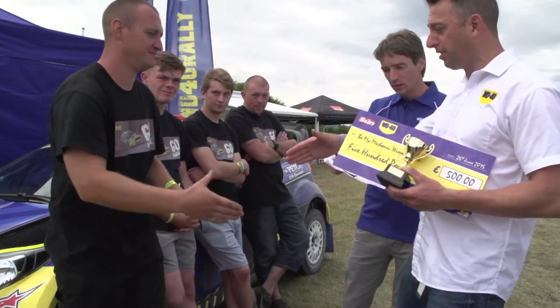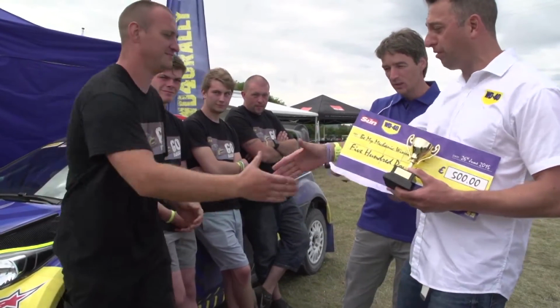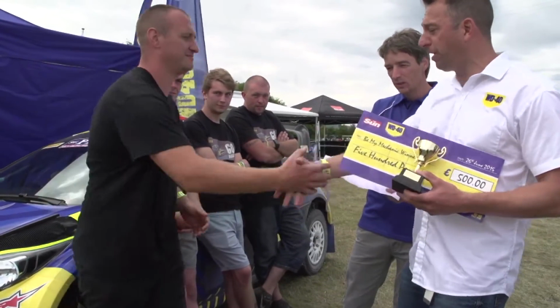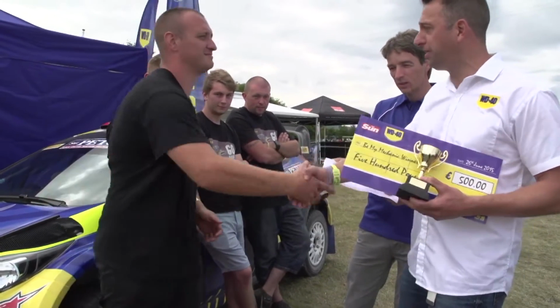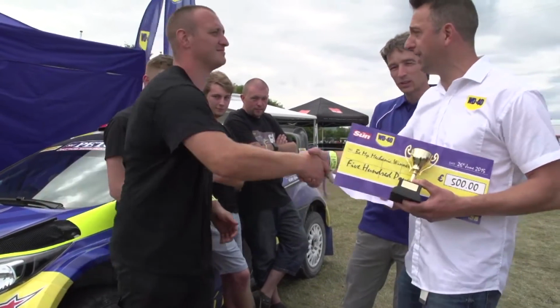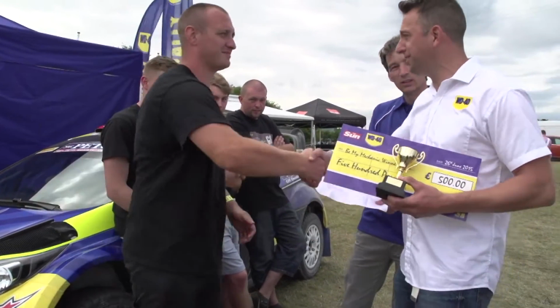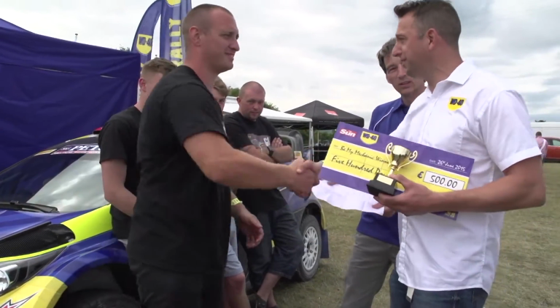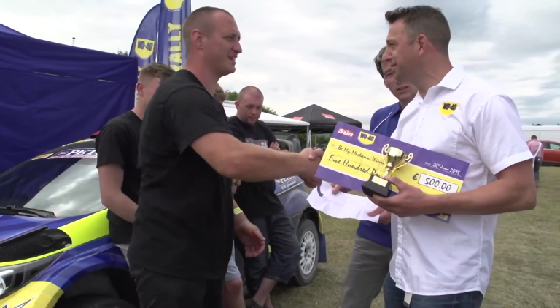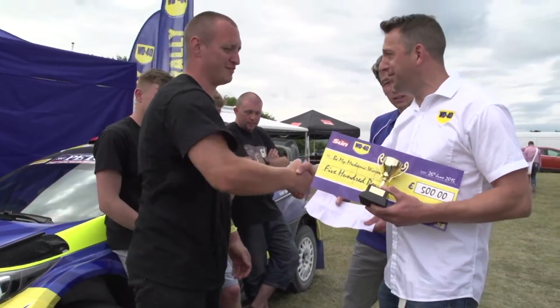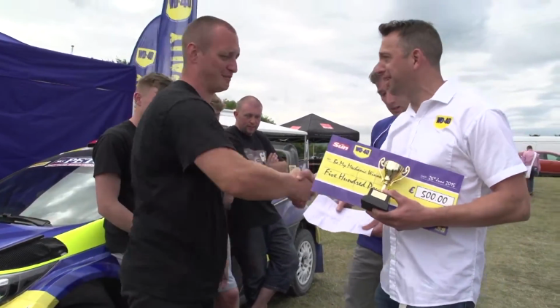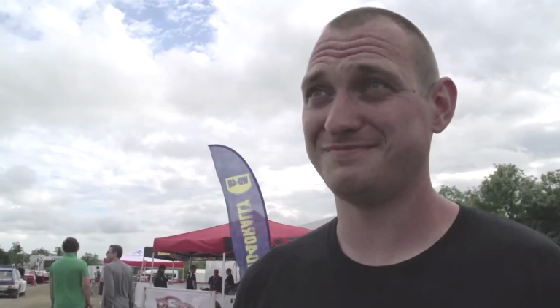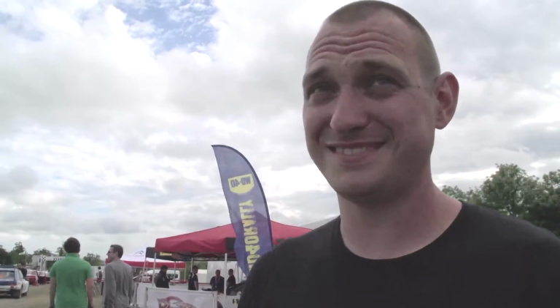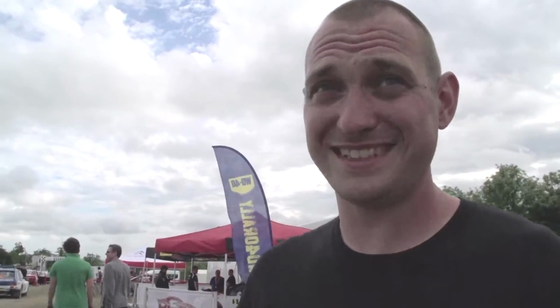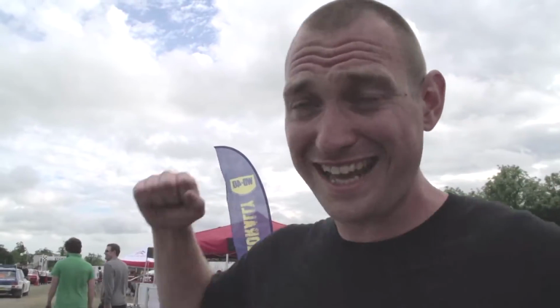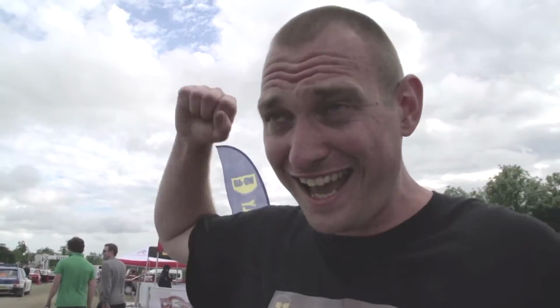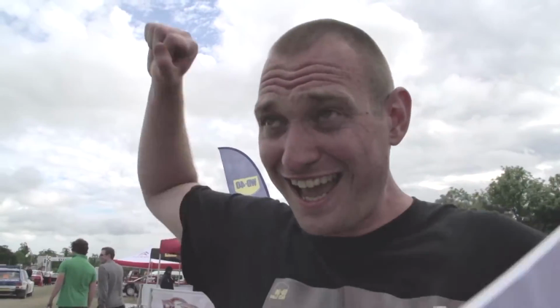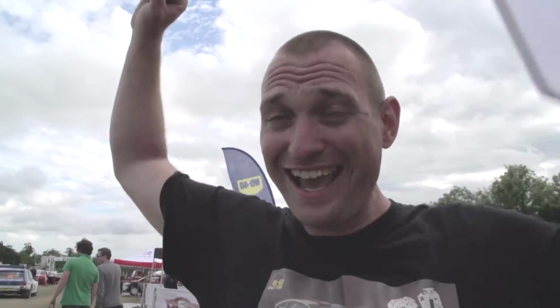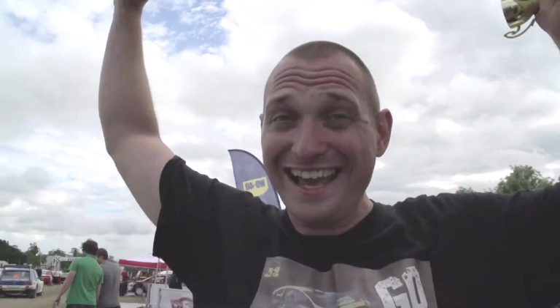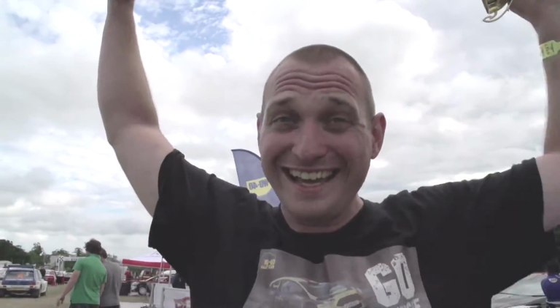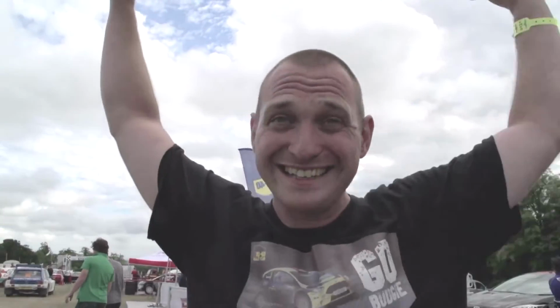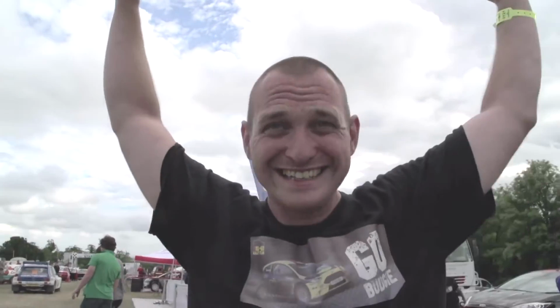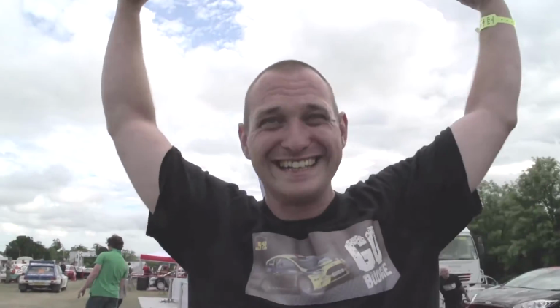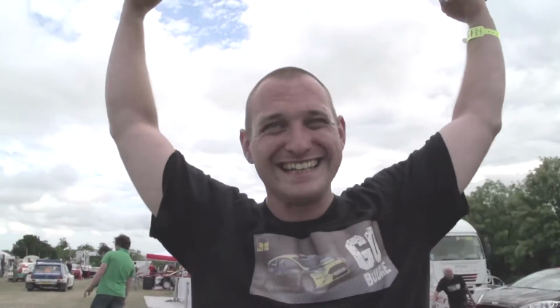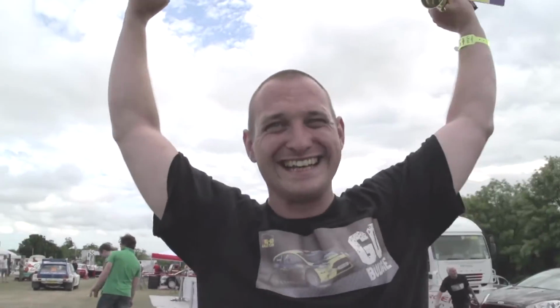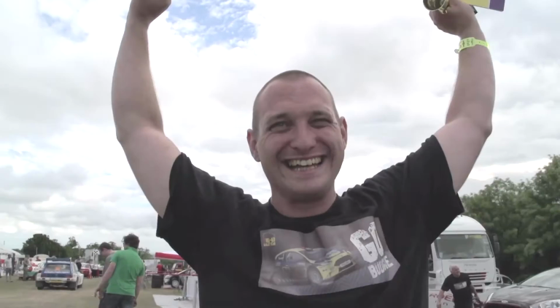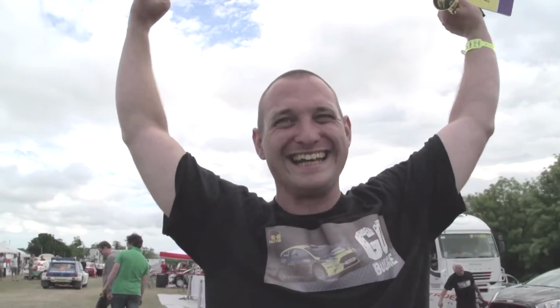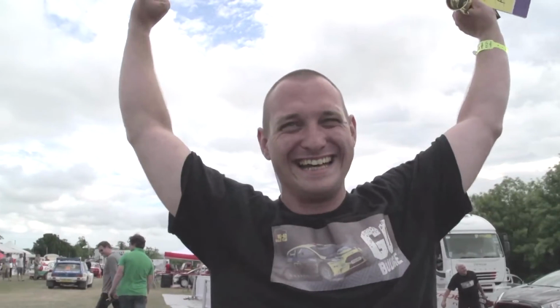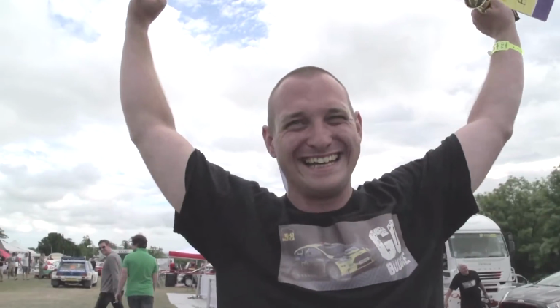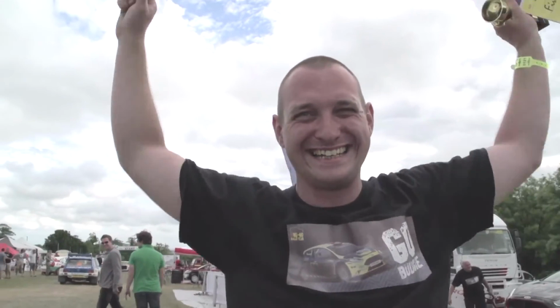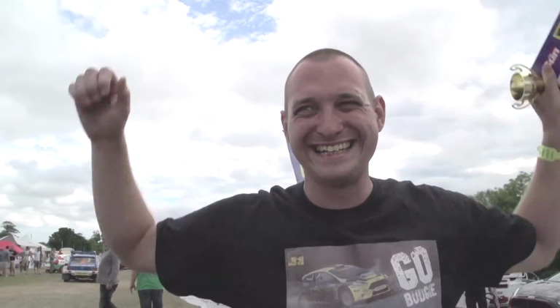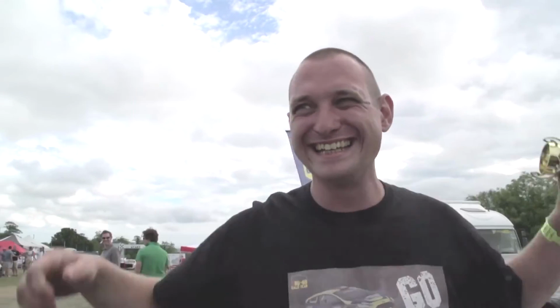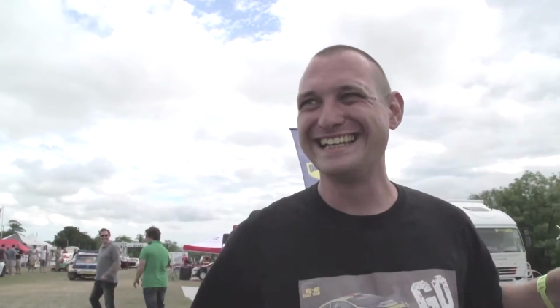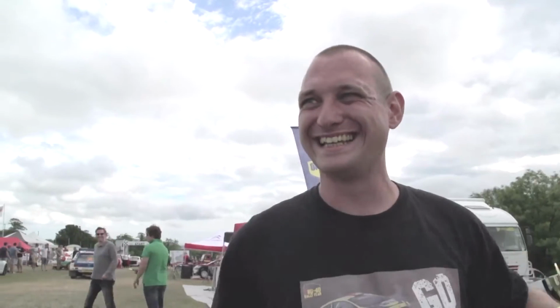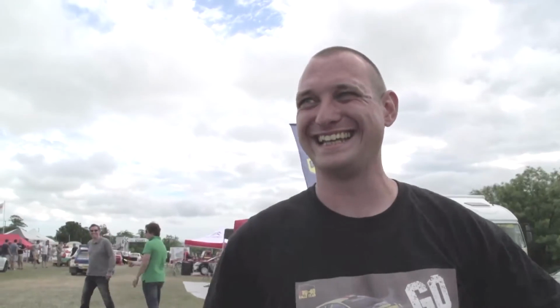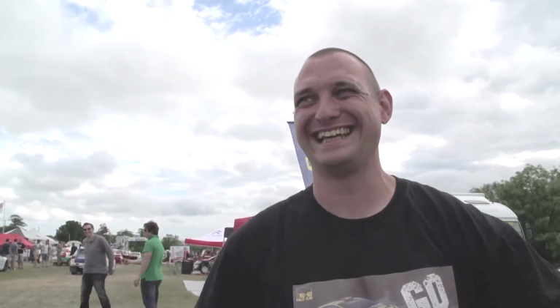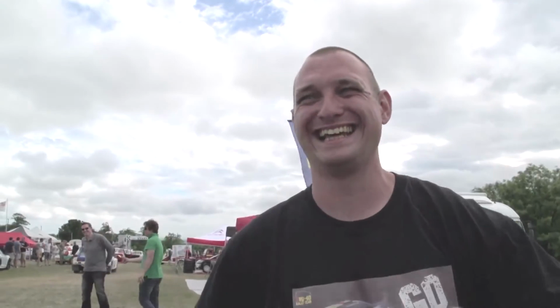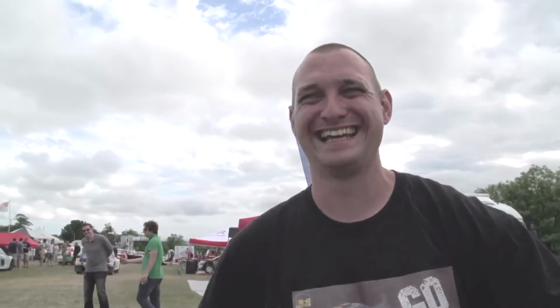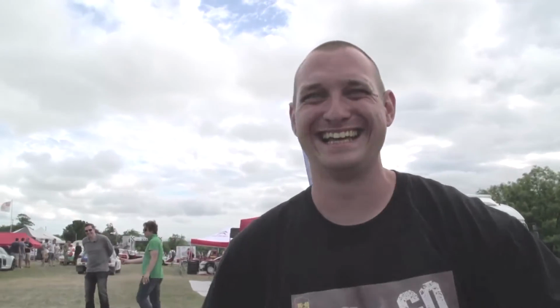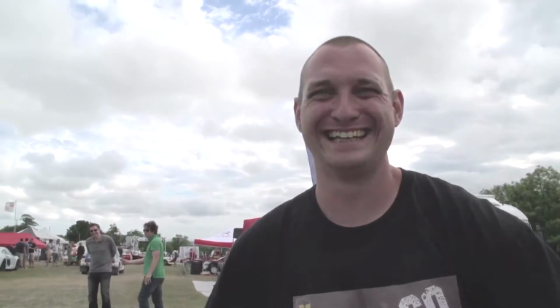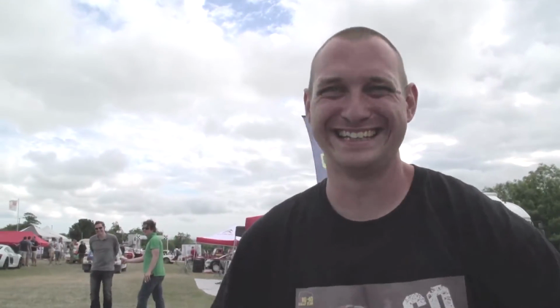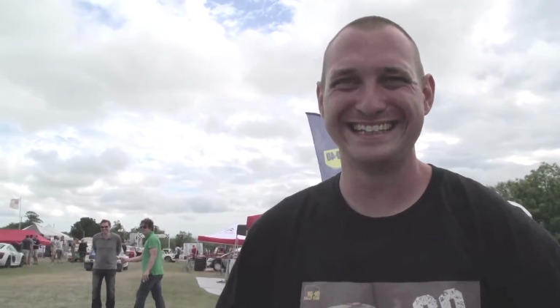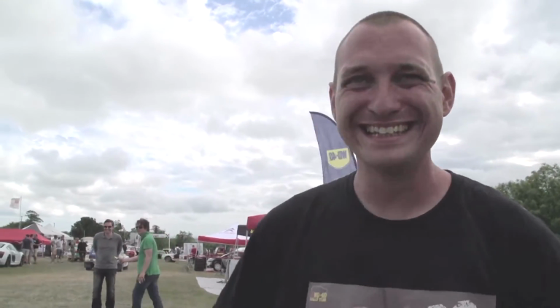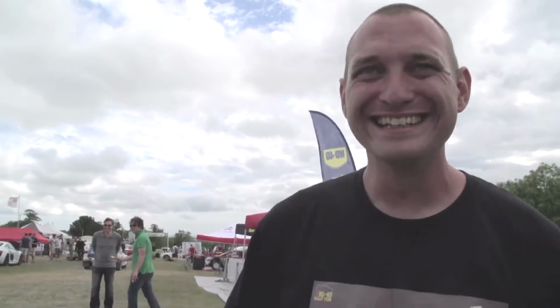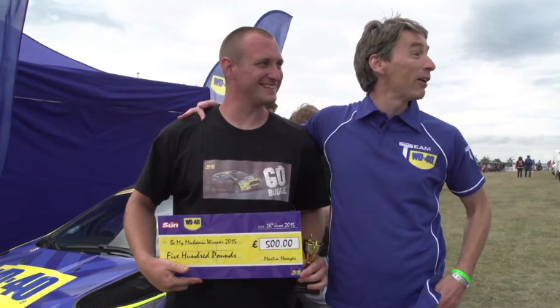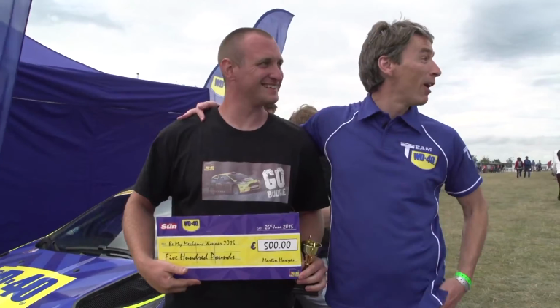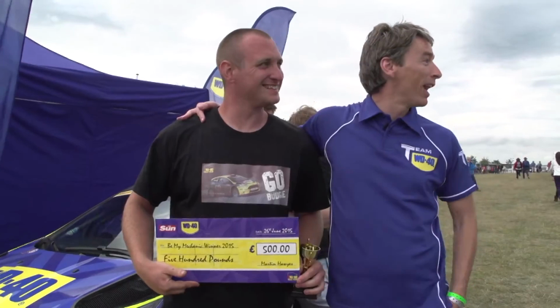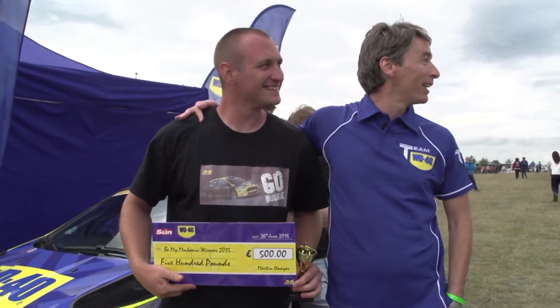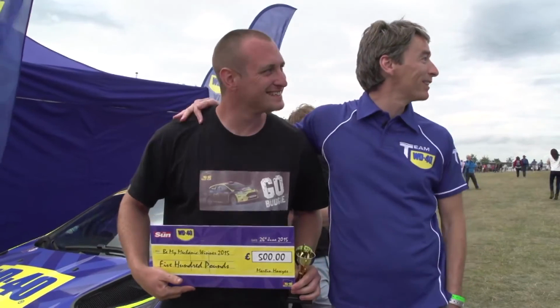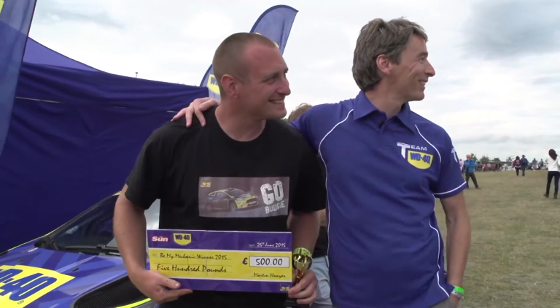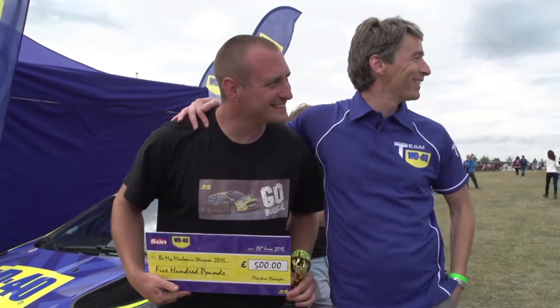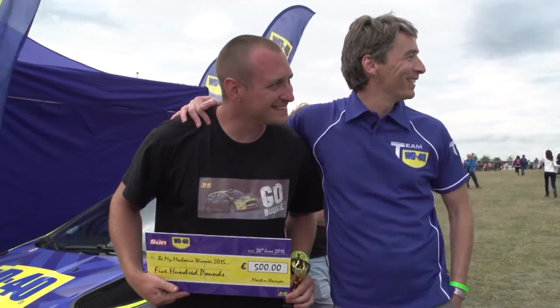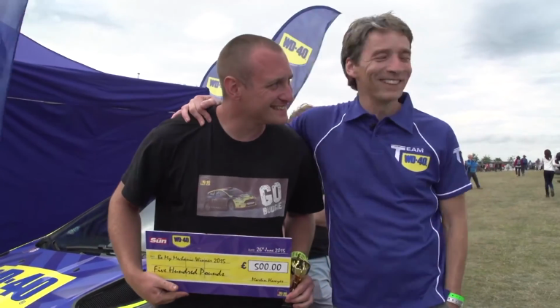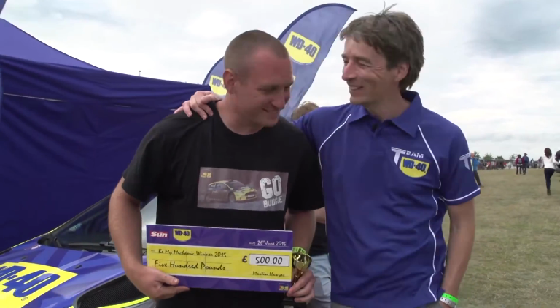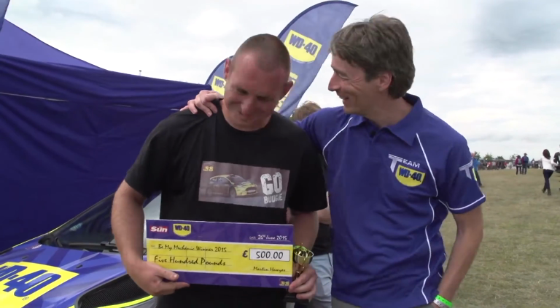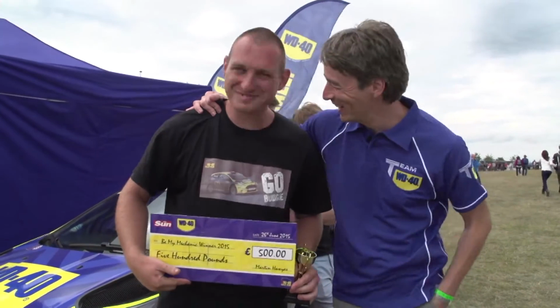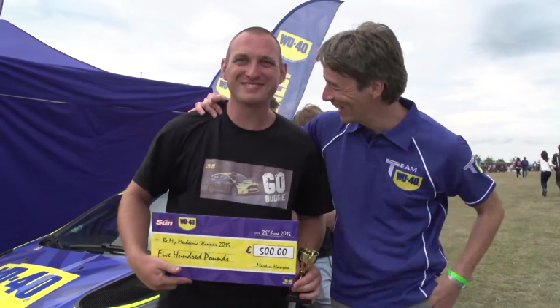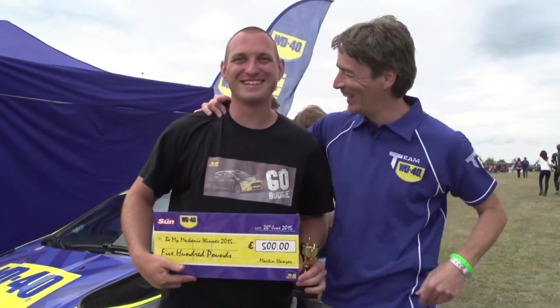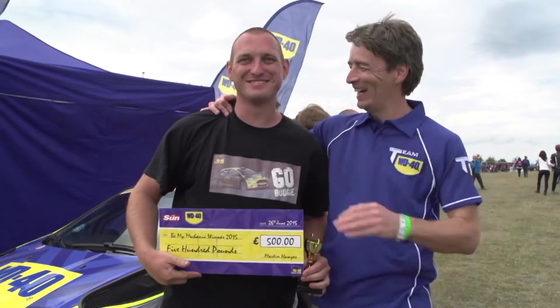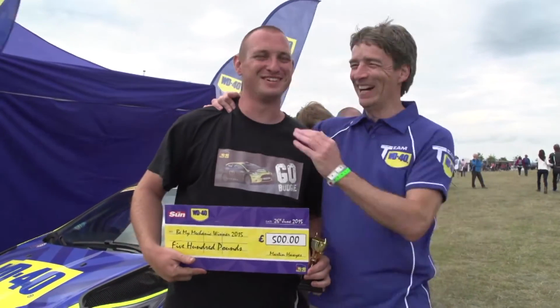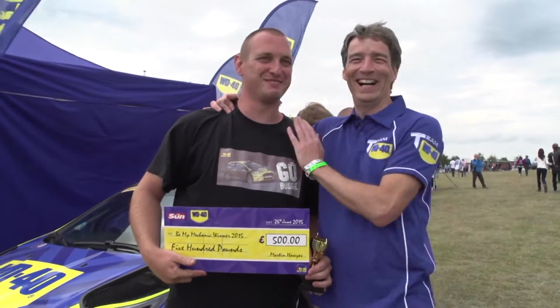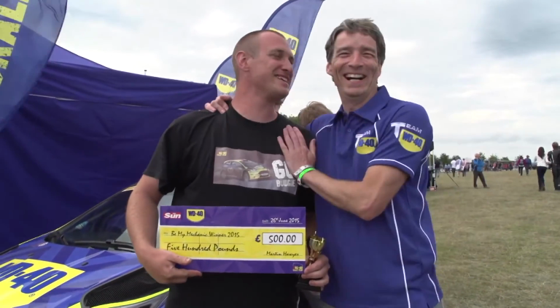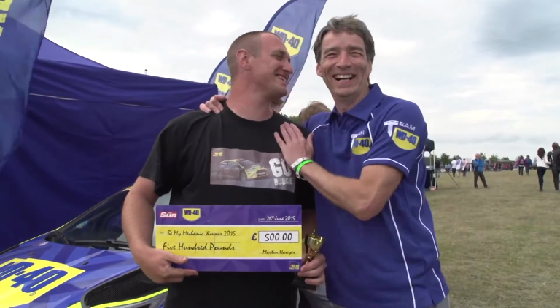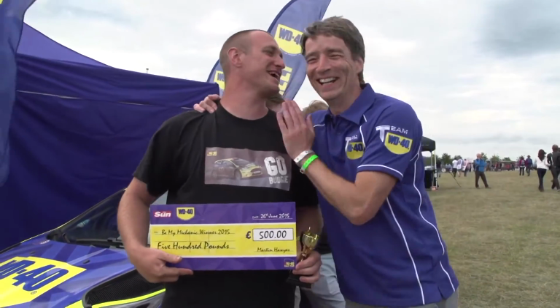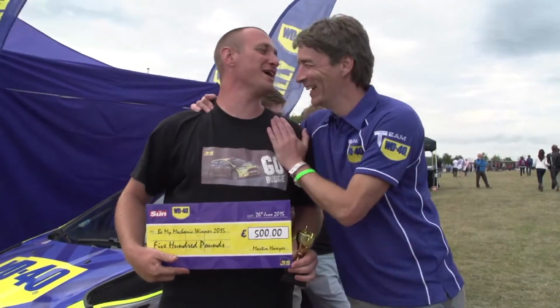Congratulations, welcome to the team. Thank you. Tea, two sugars — is that right, lads? Where's the kettle?